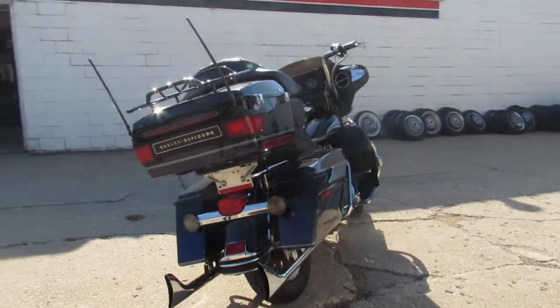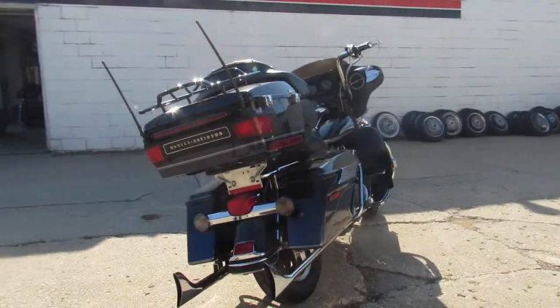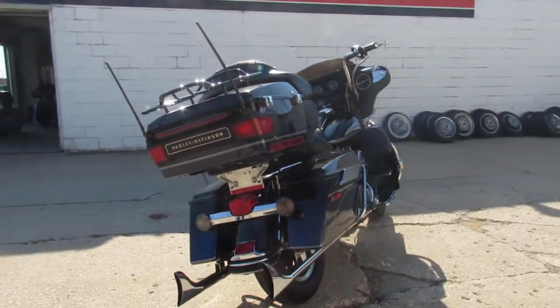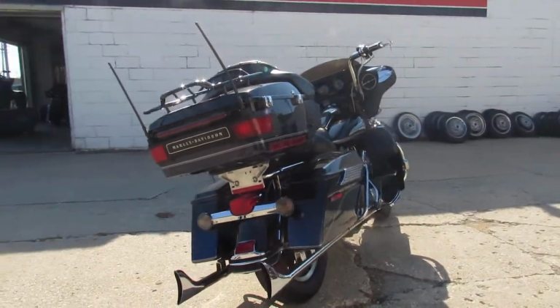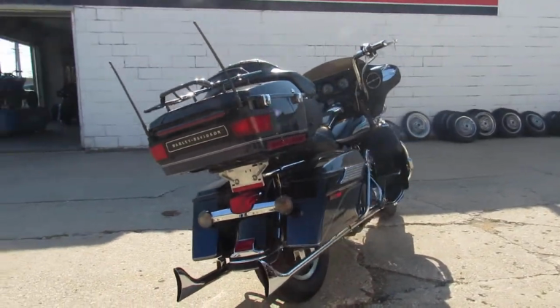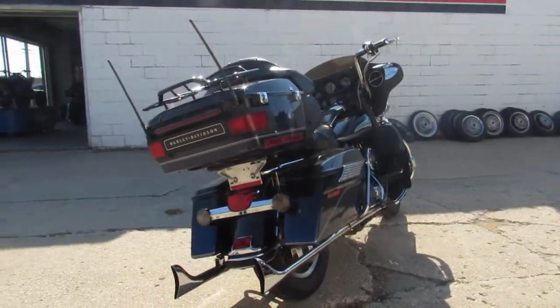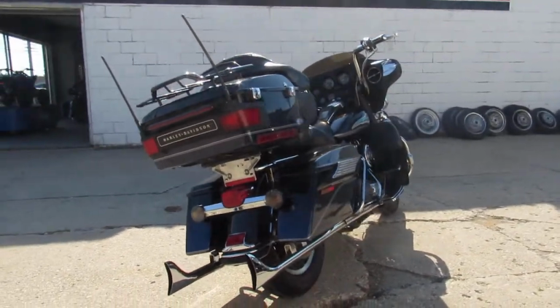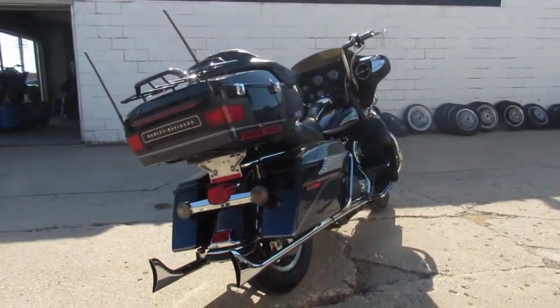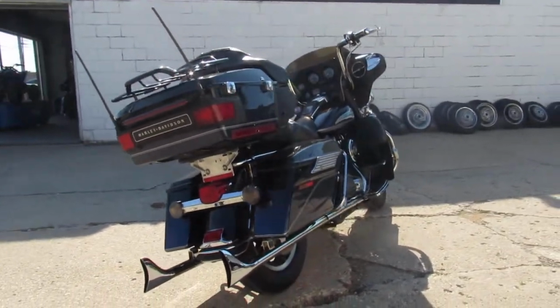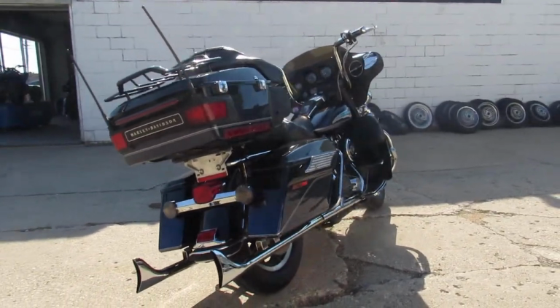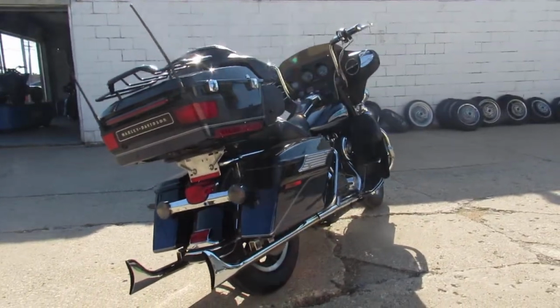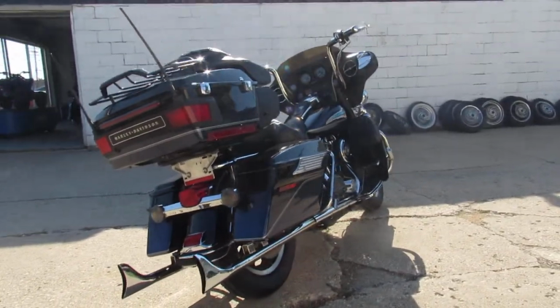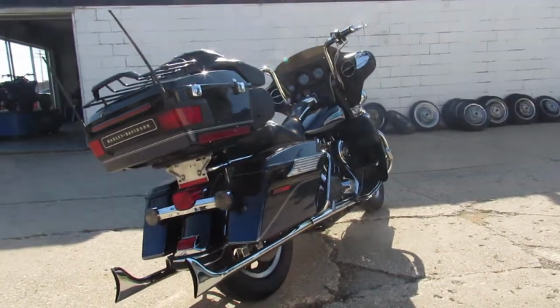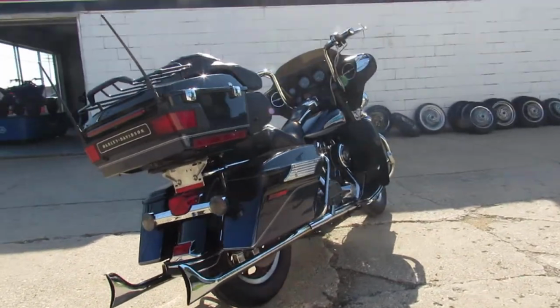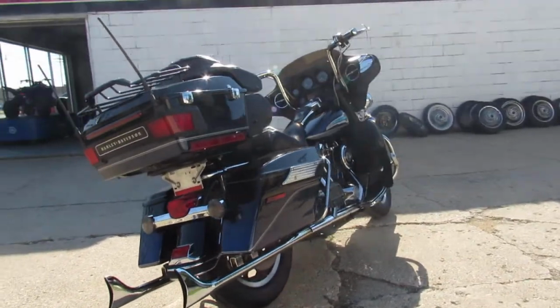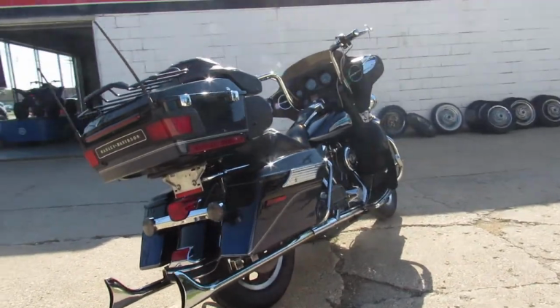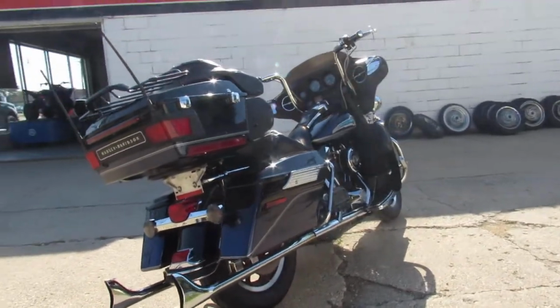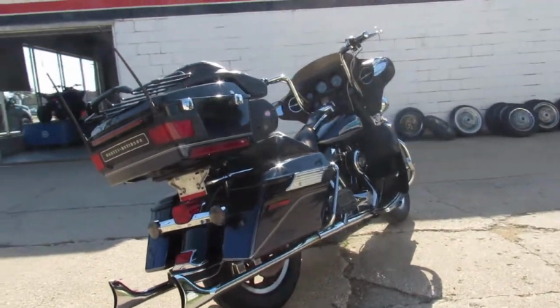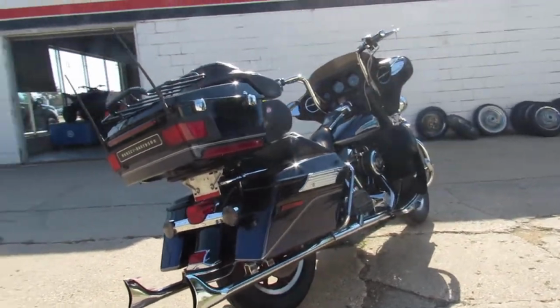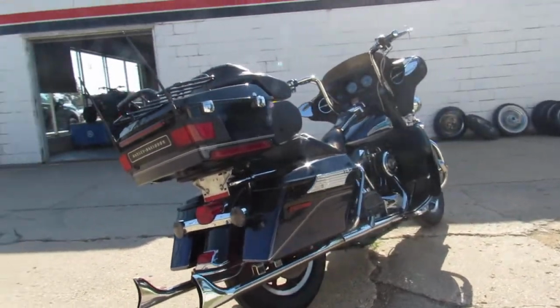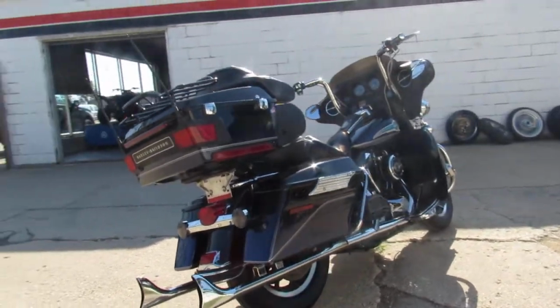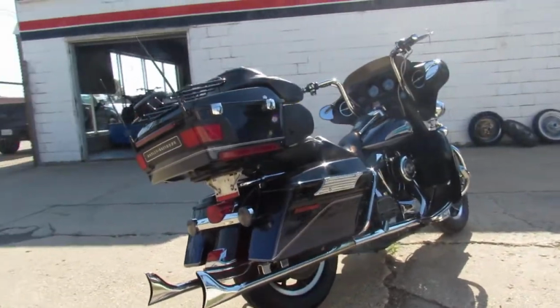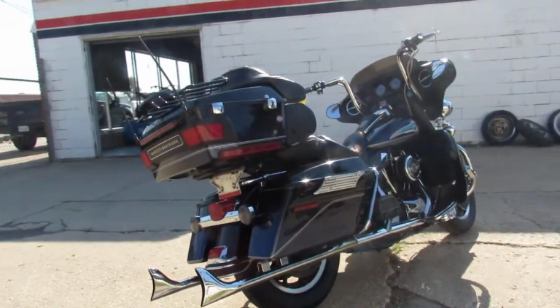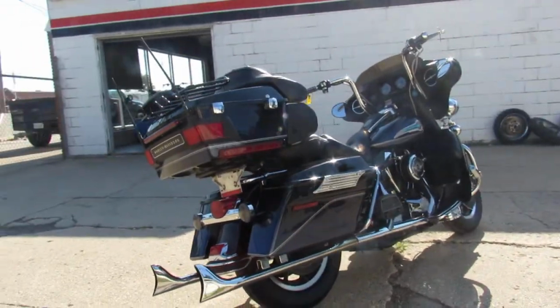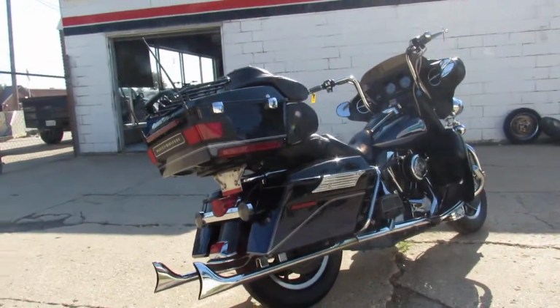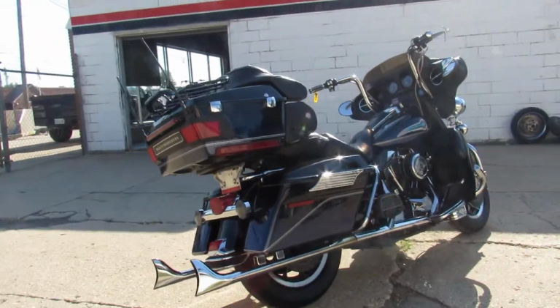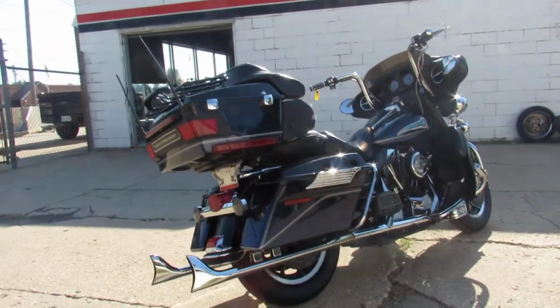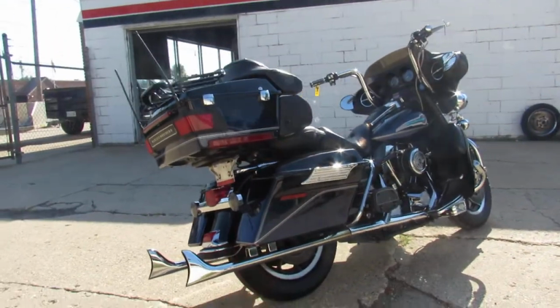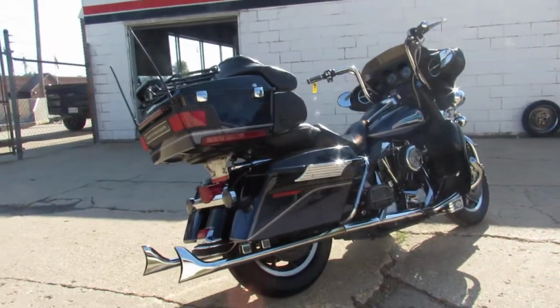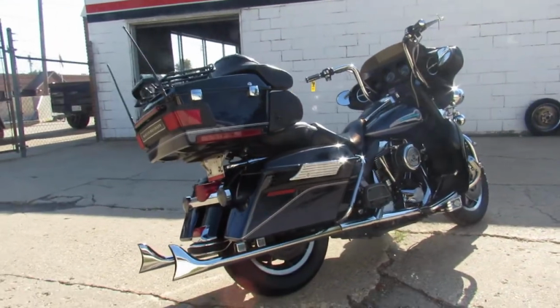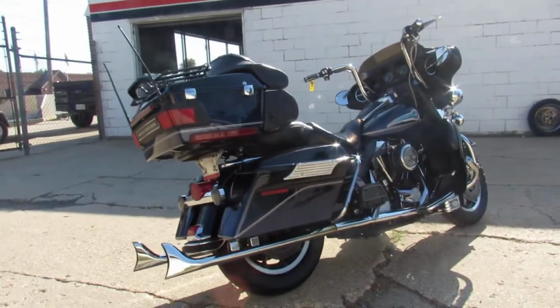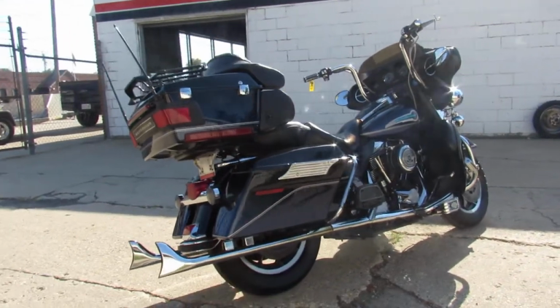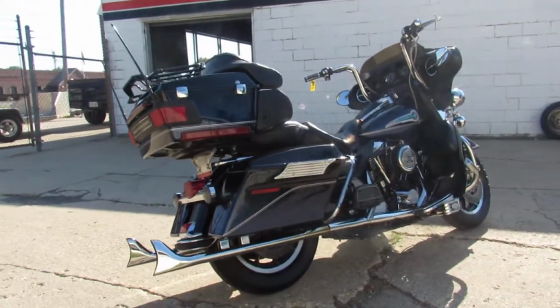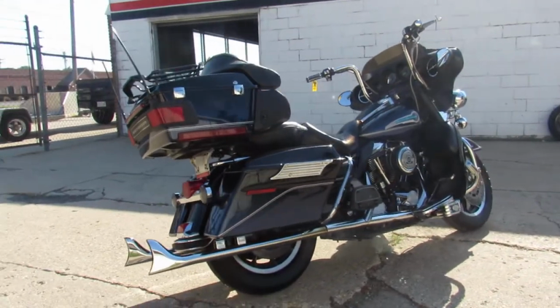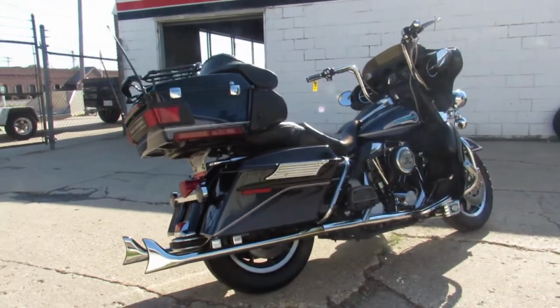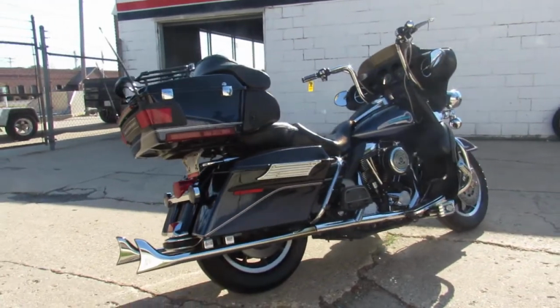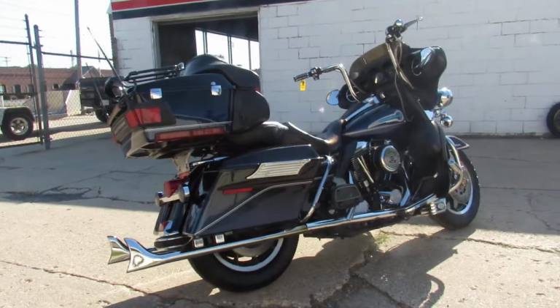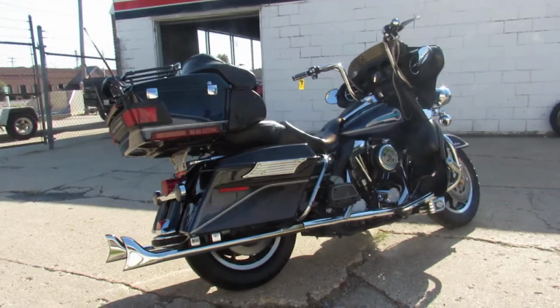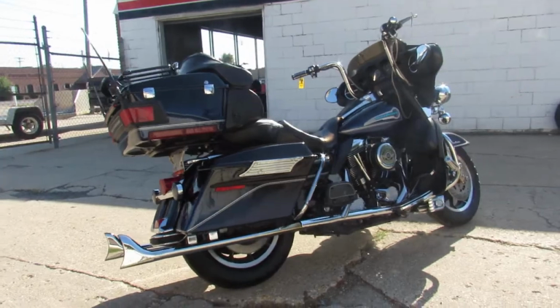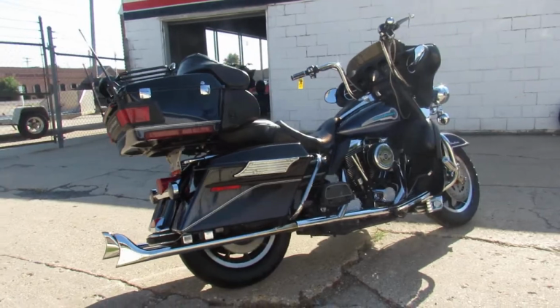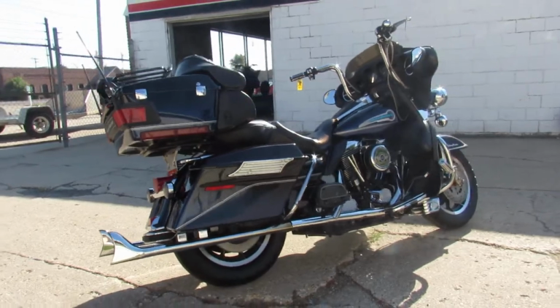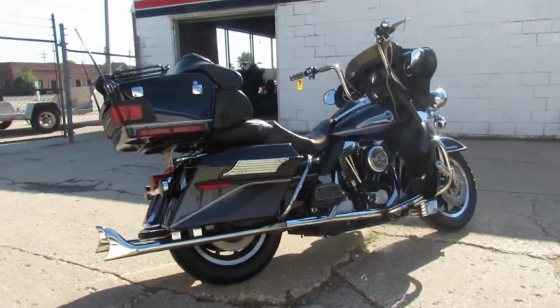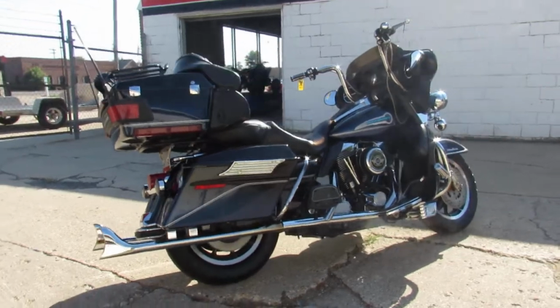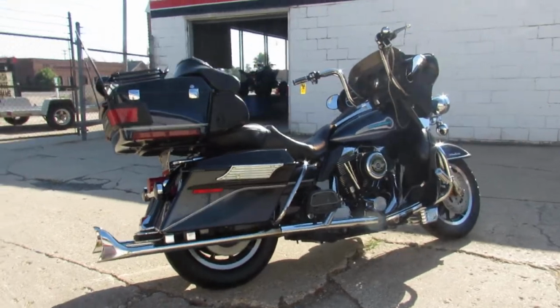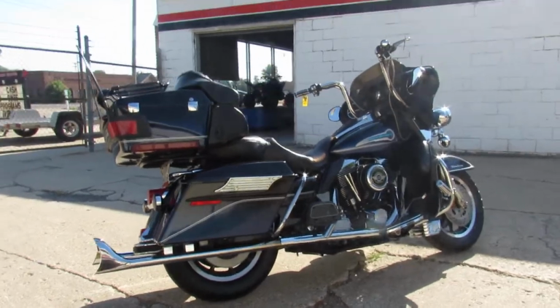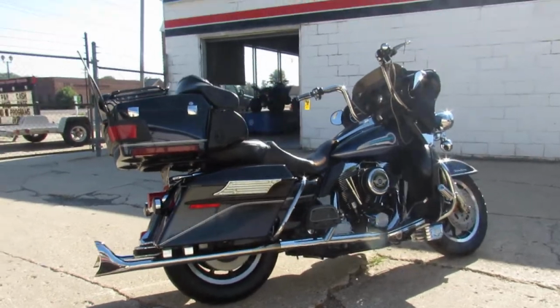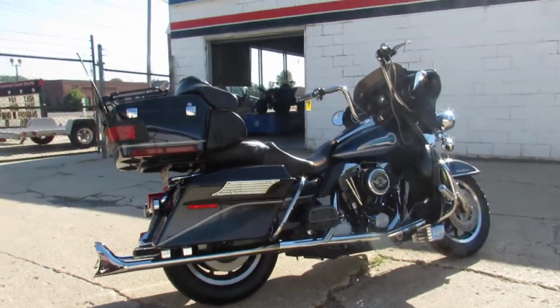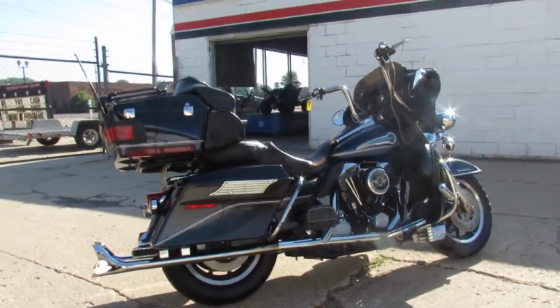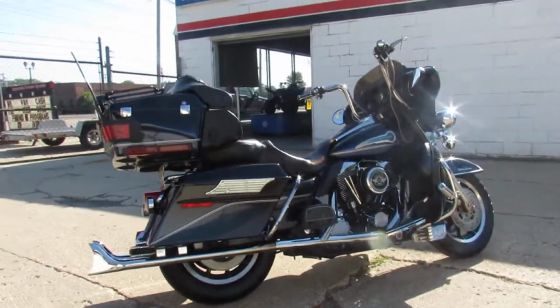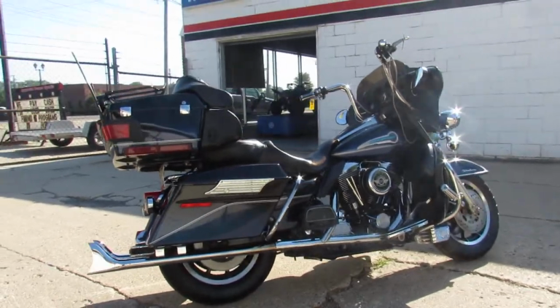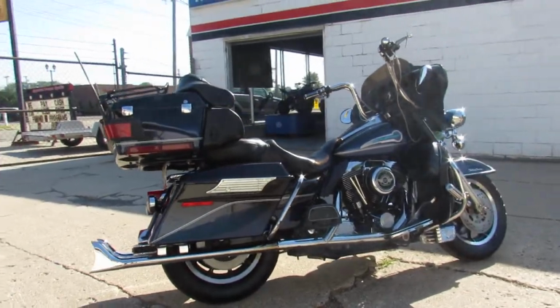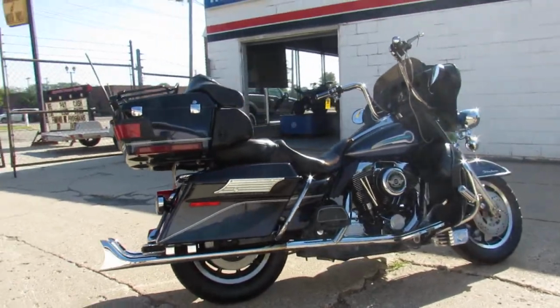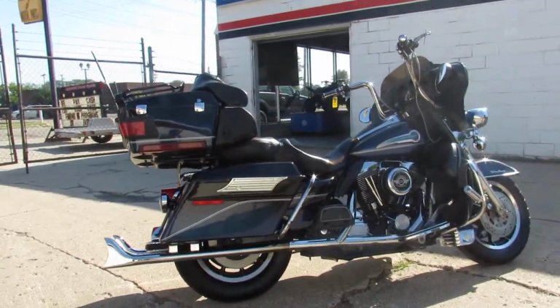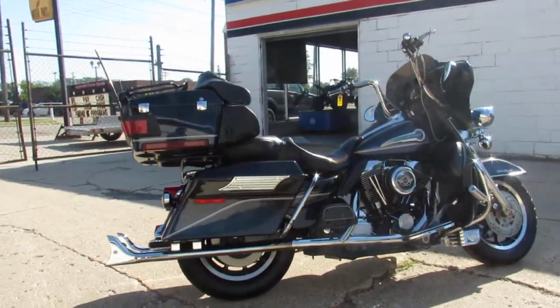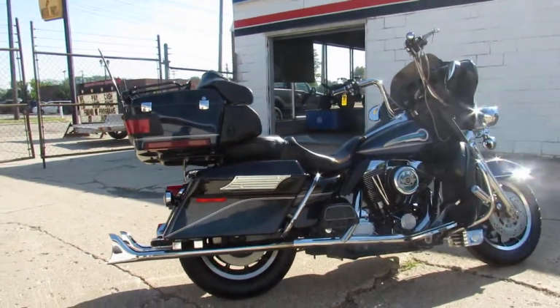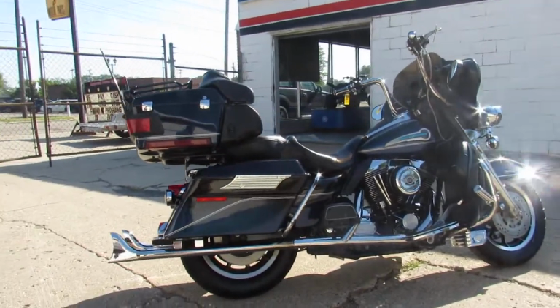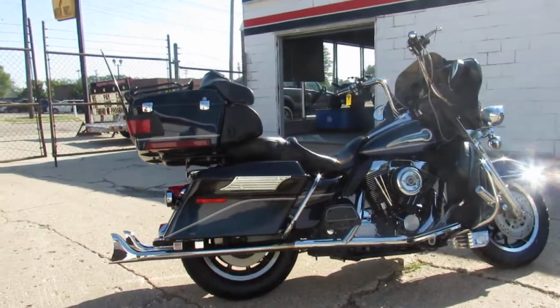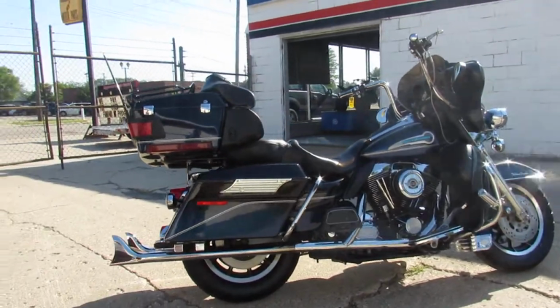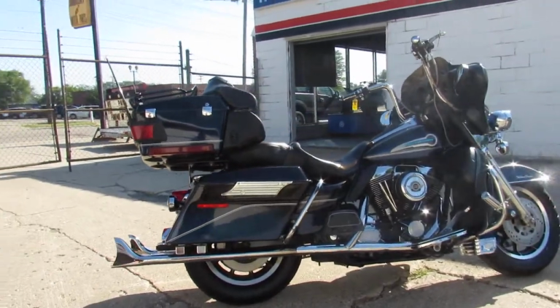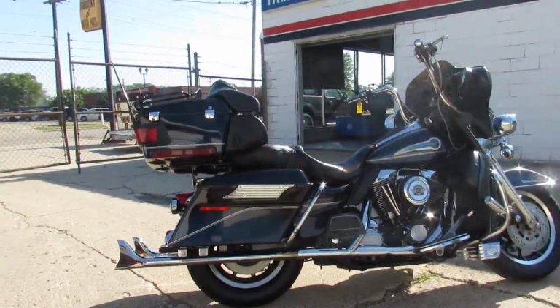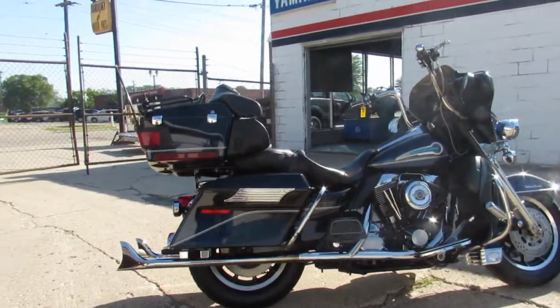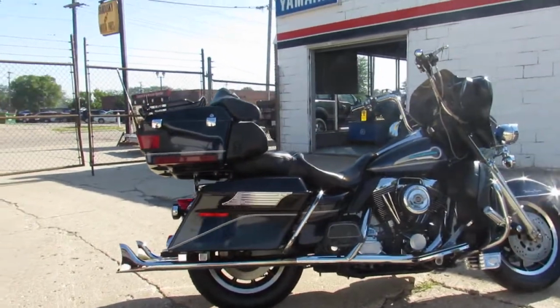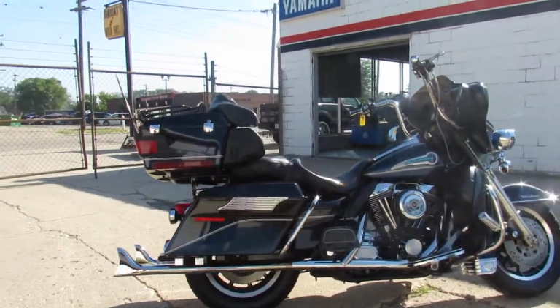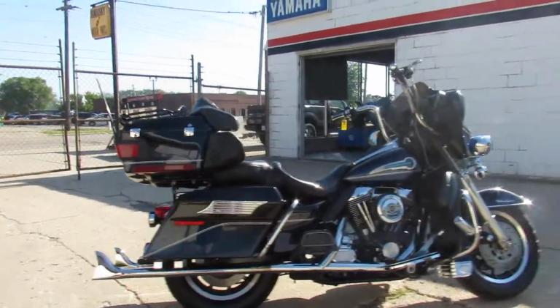Just serviced at the dealership, inspected, all the fluids have been changed. This one is ready for the road. Great fully dressed bagger for the money.